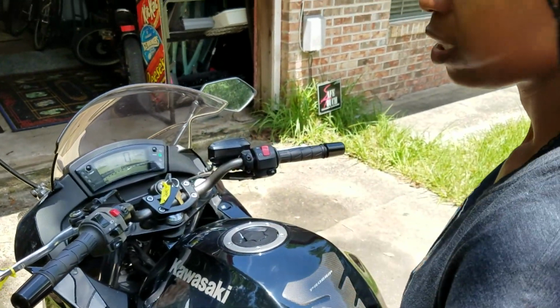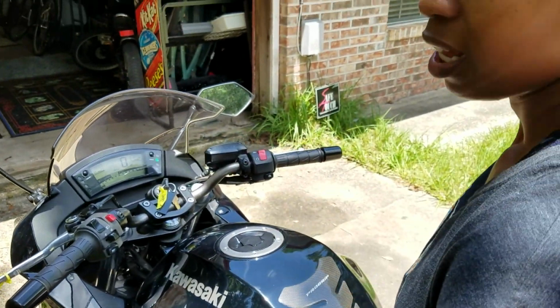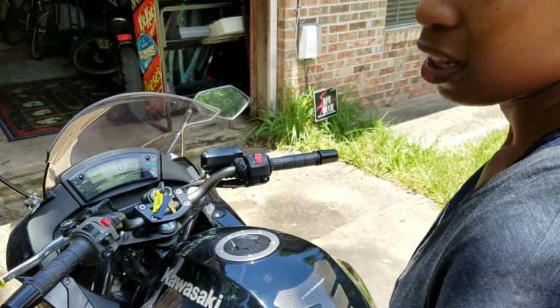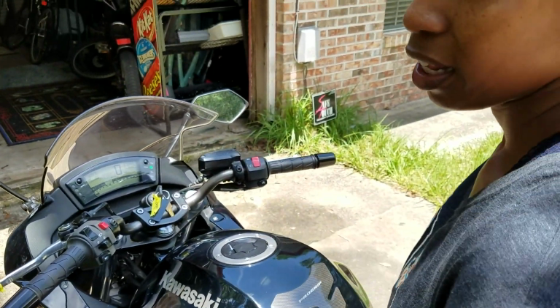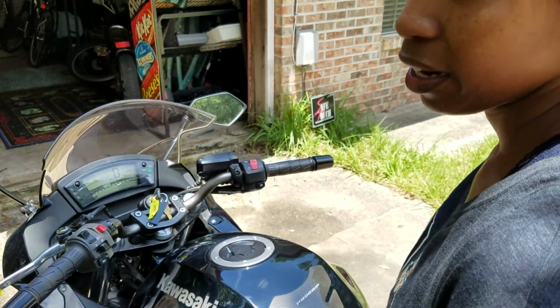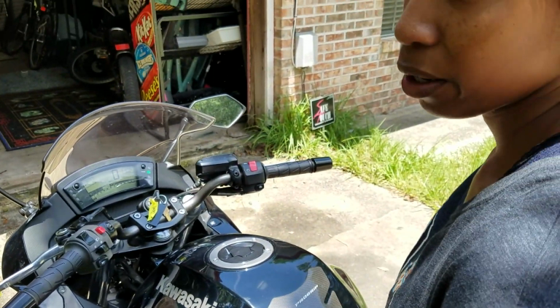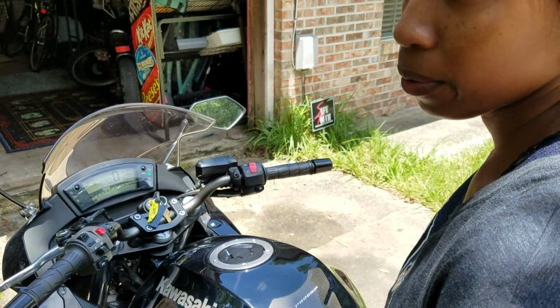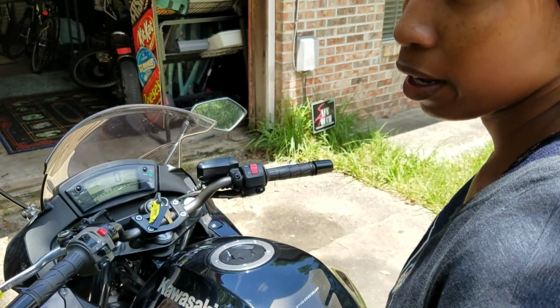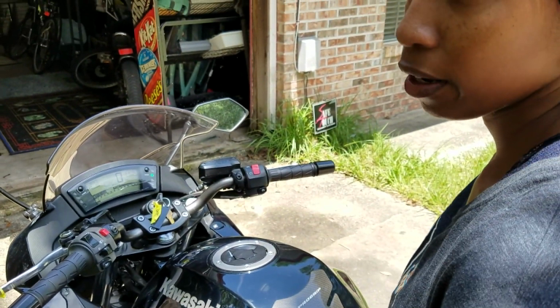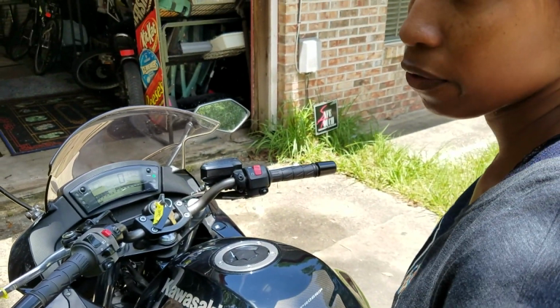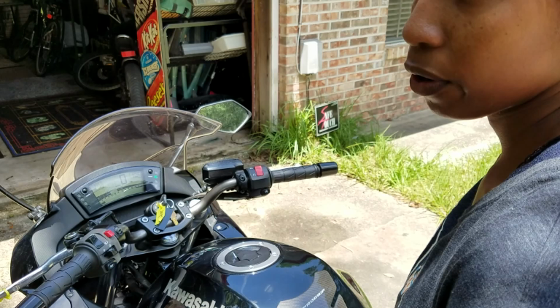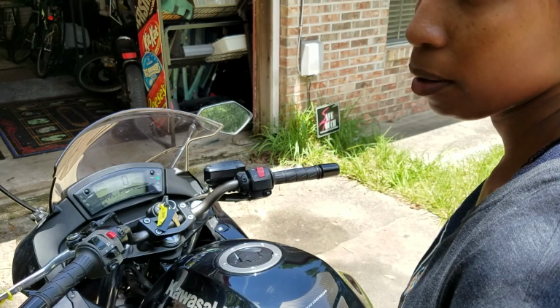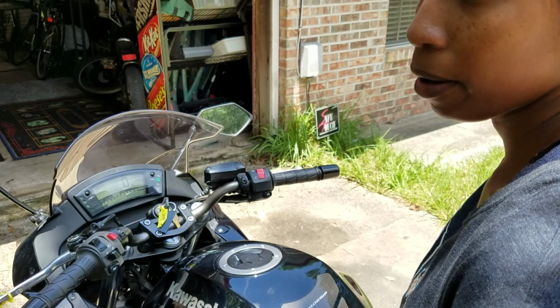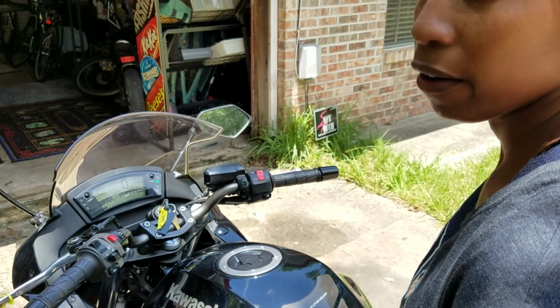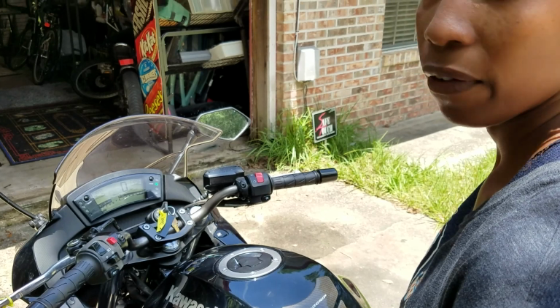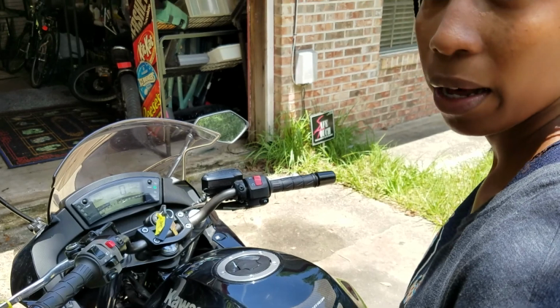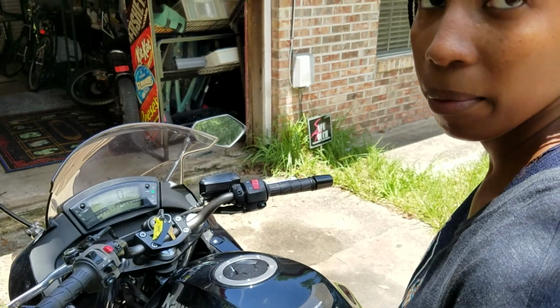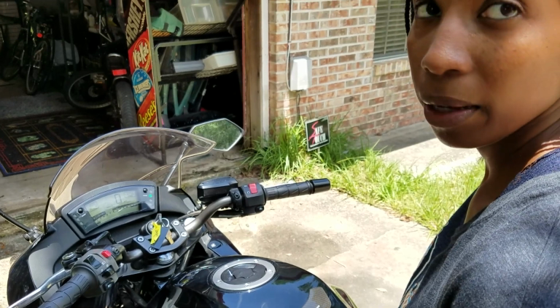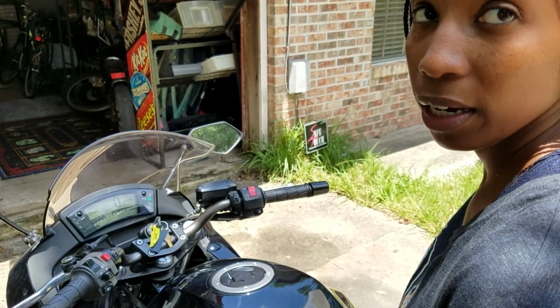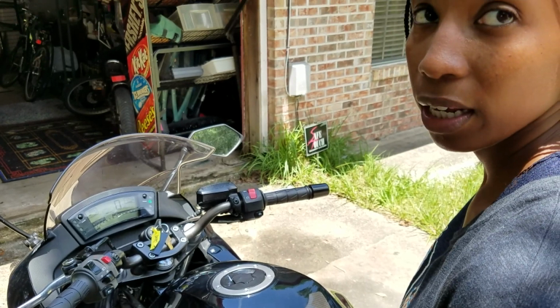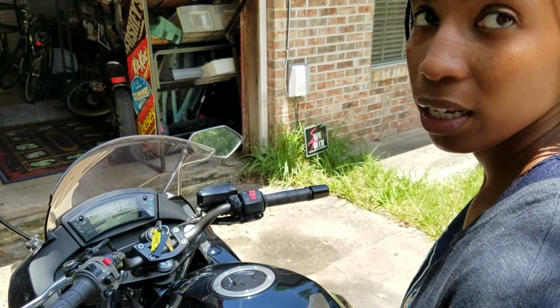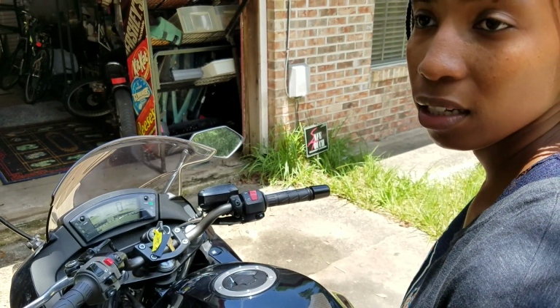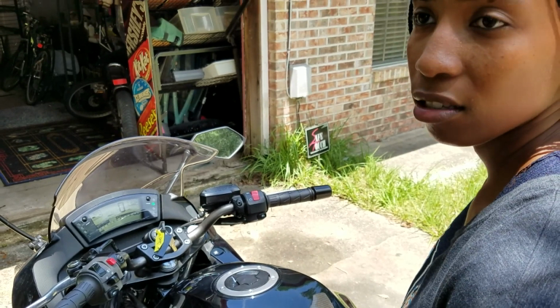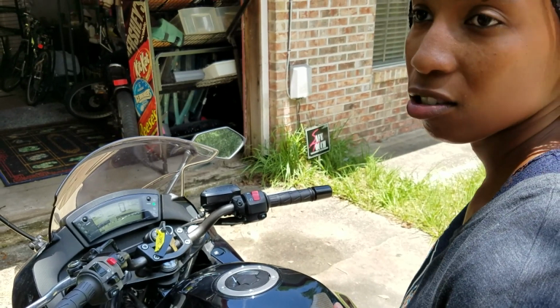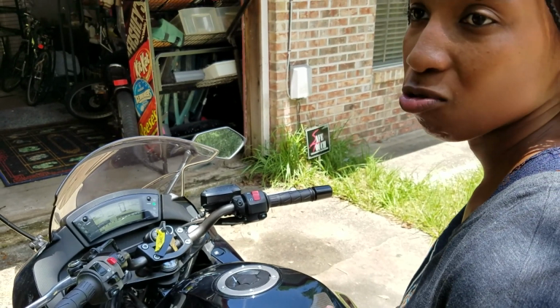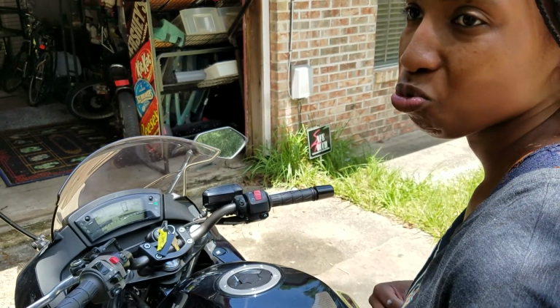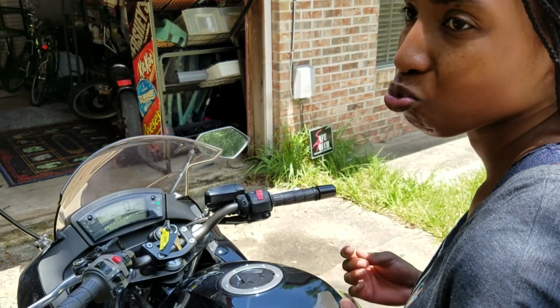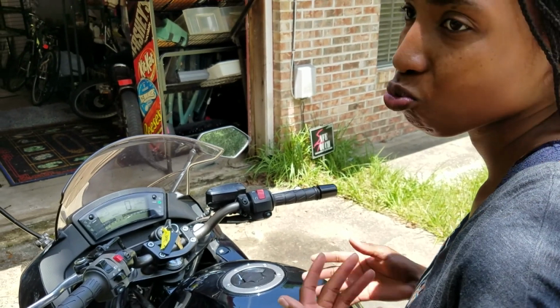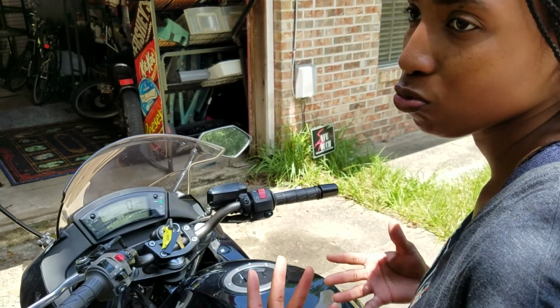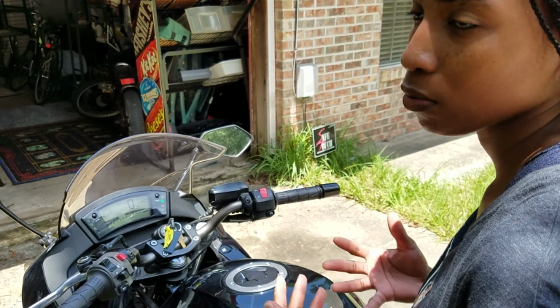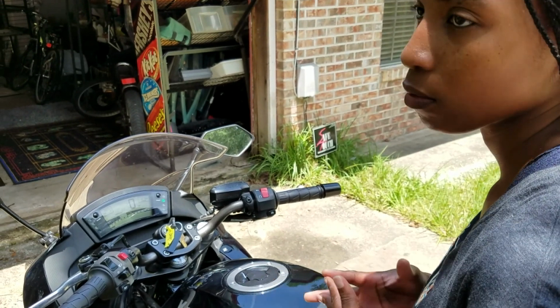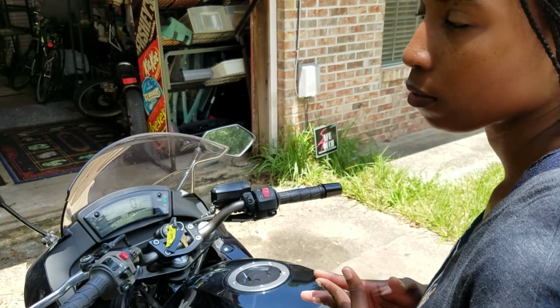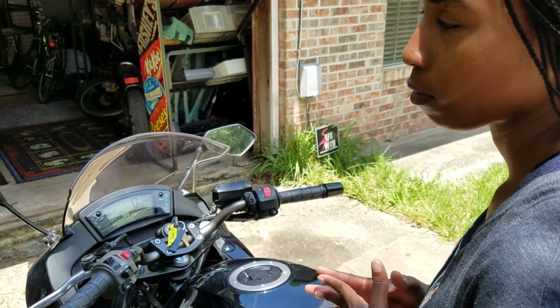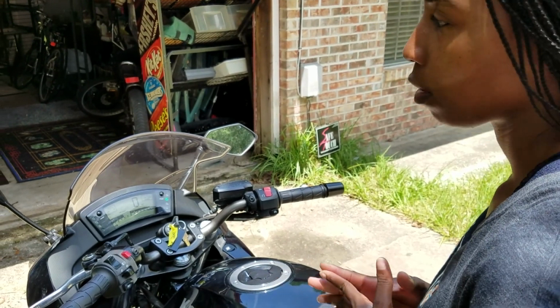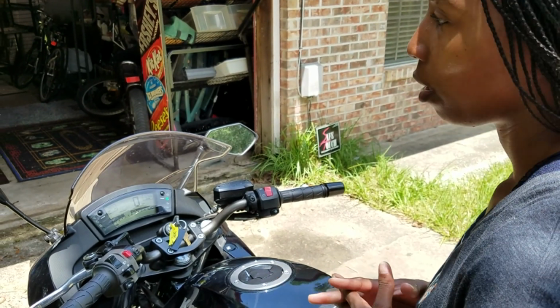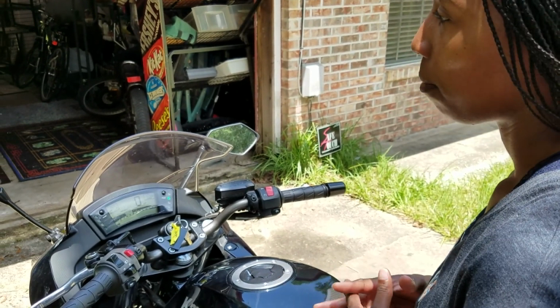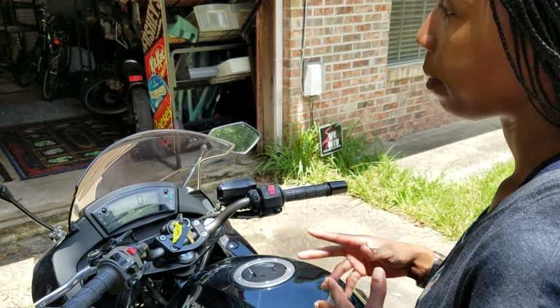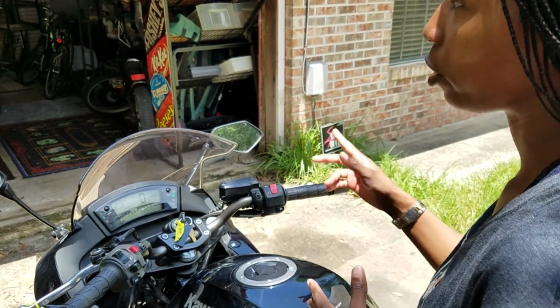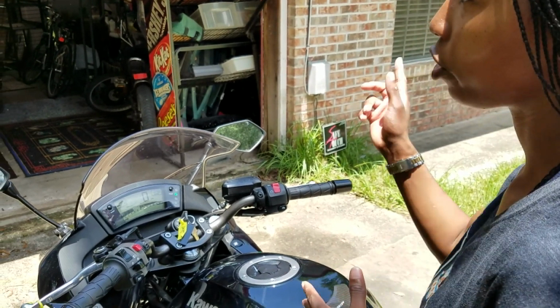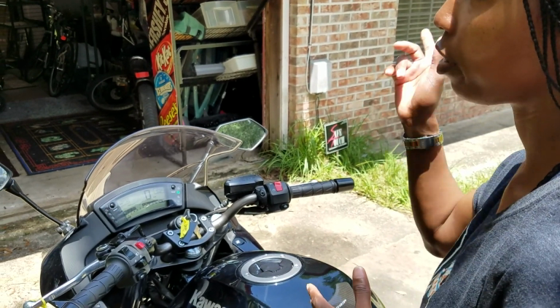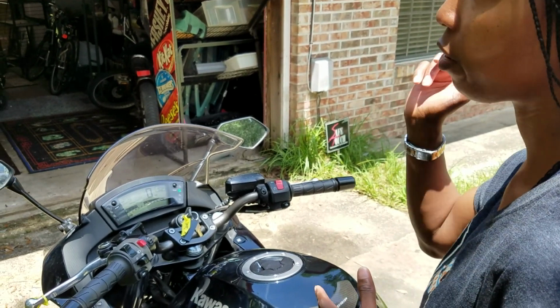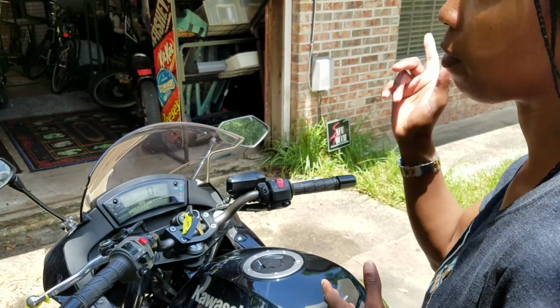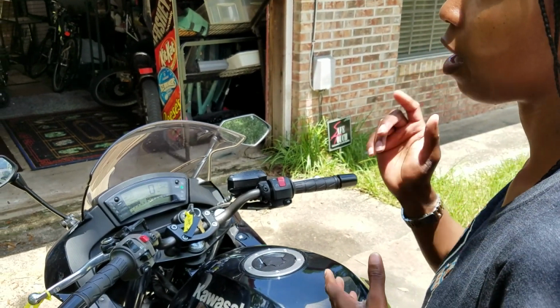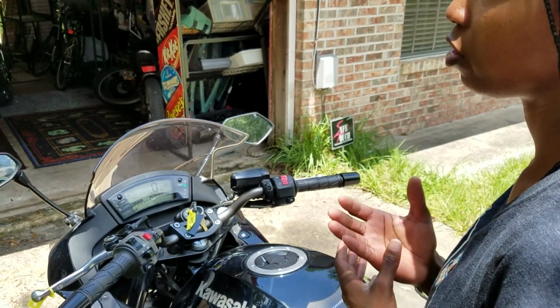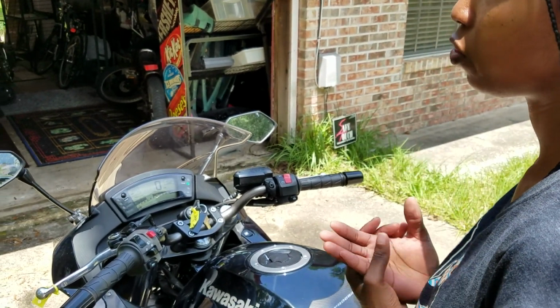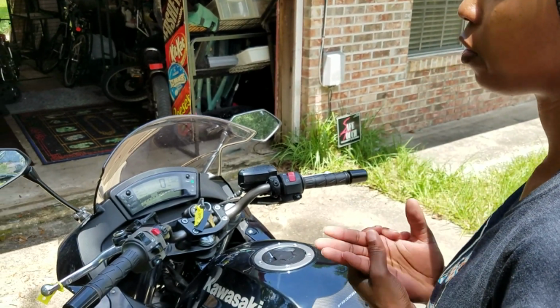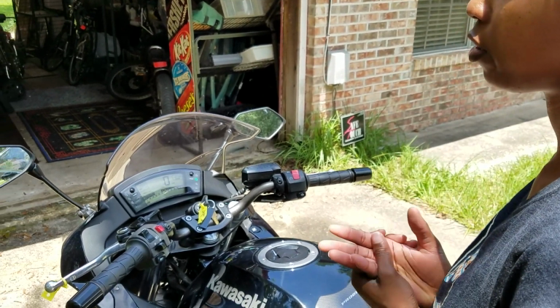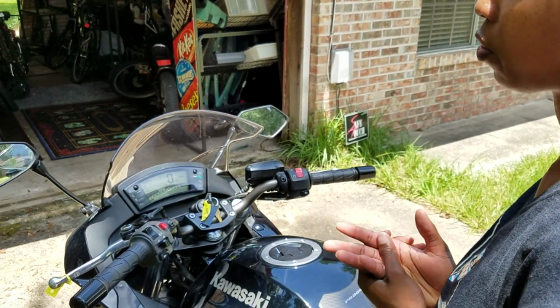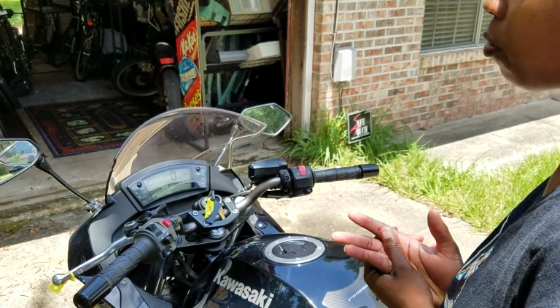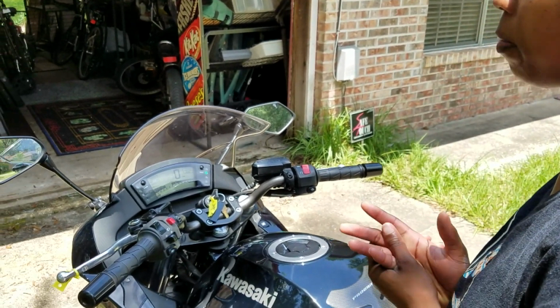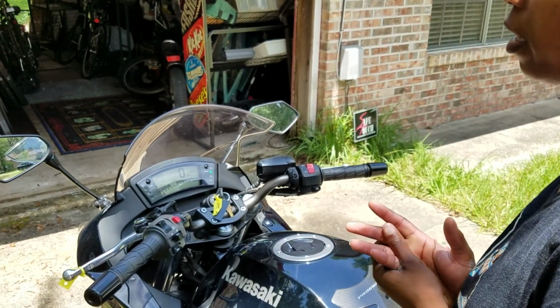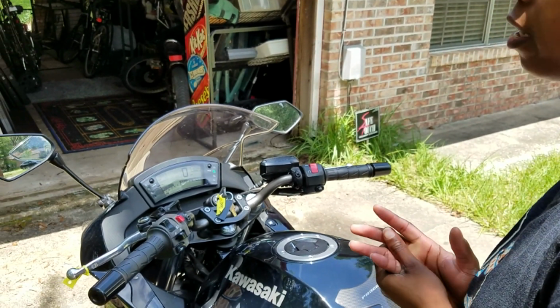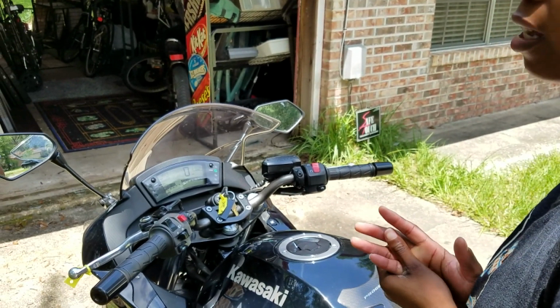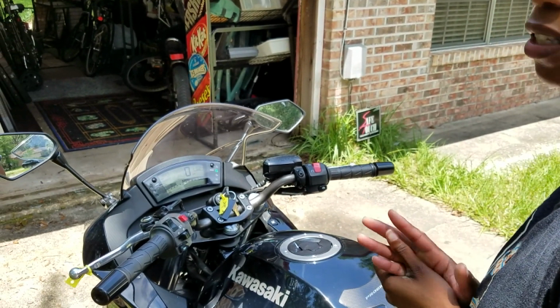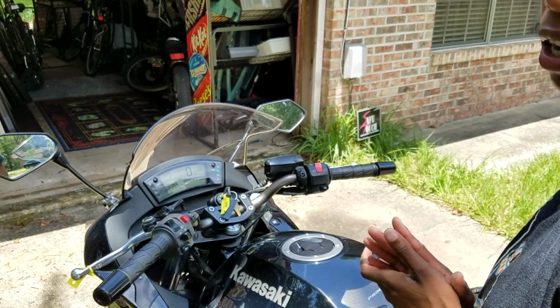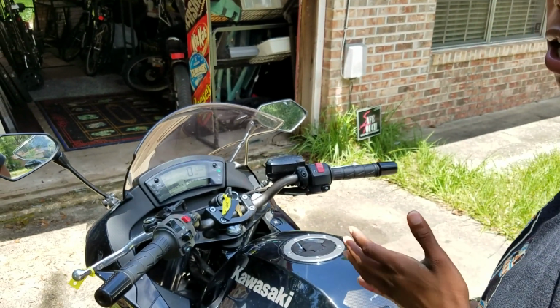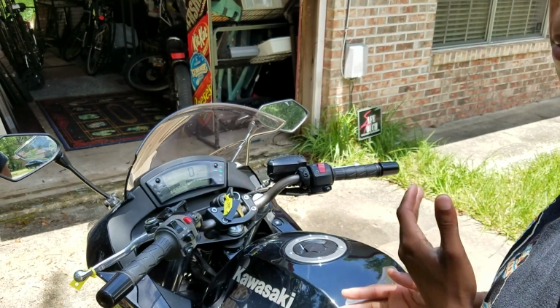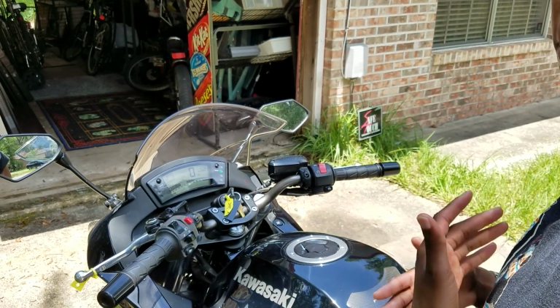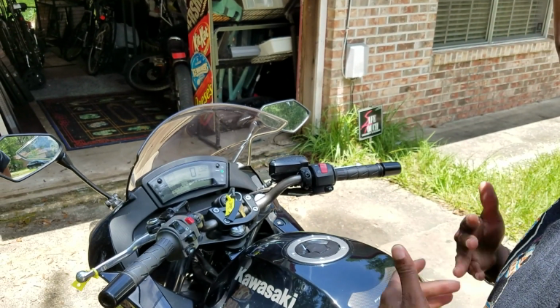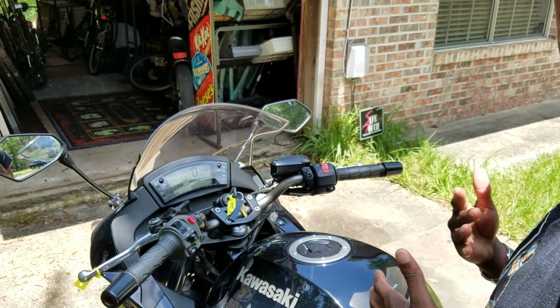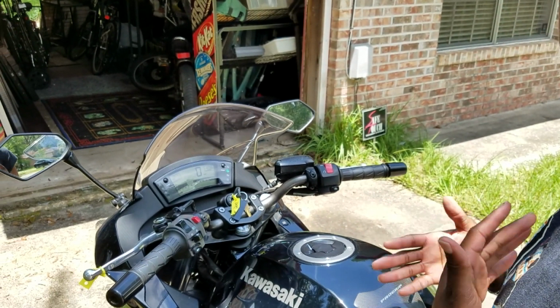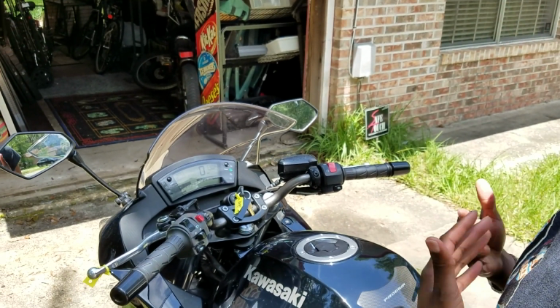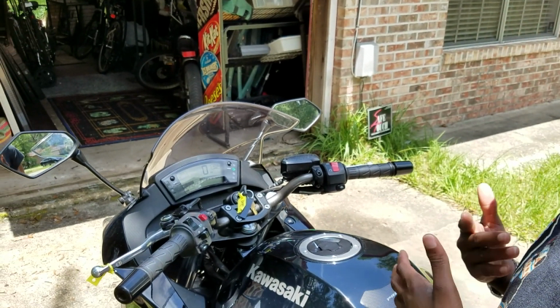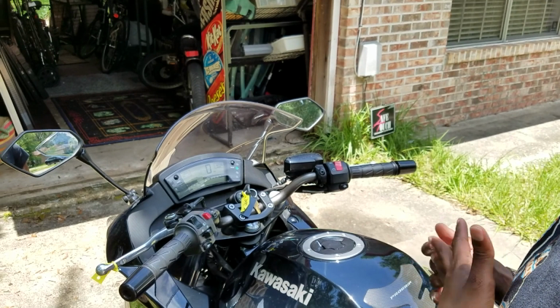Let it run for about five minutes. Make sure the garage door is open so the carbon monoxide can't build up.